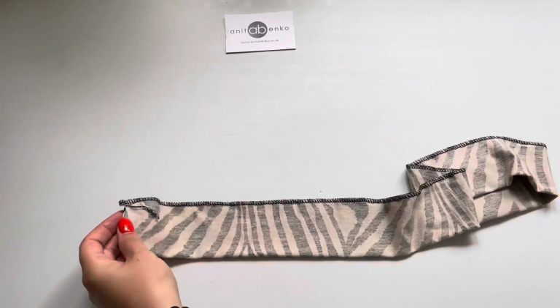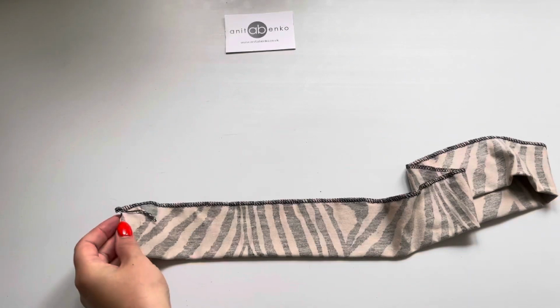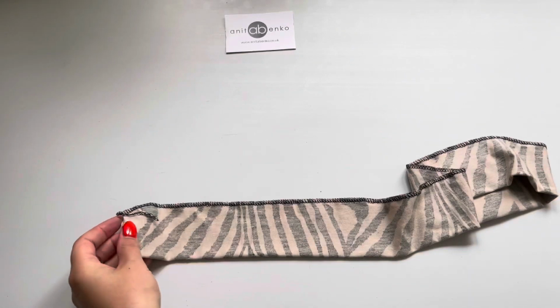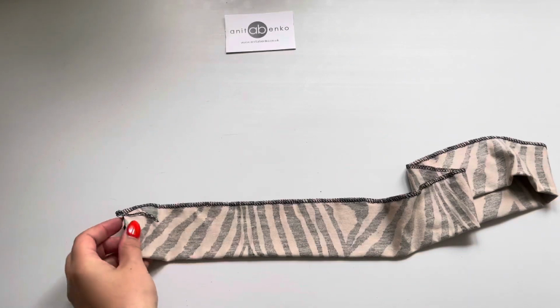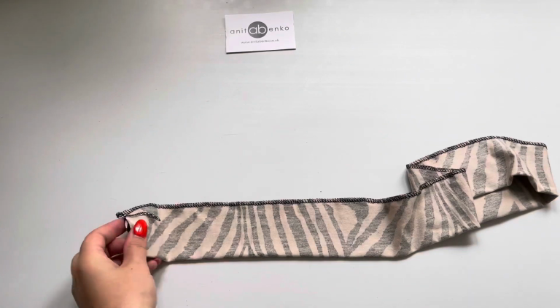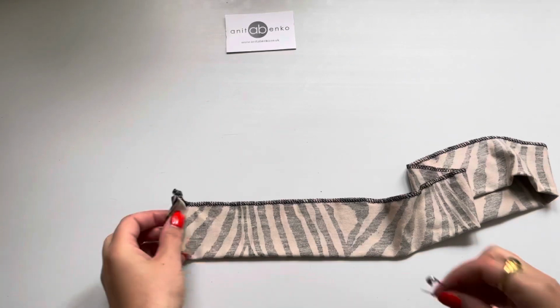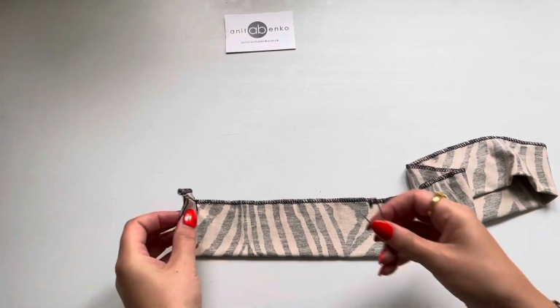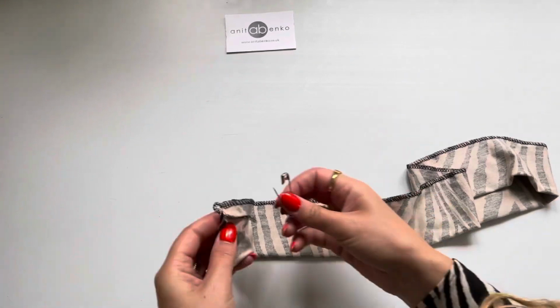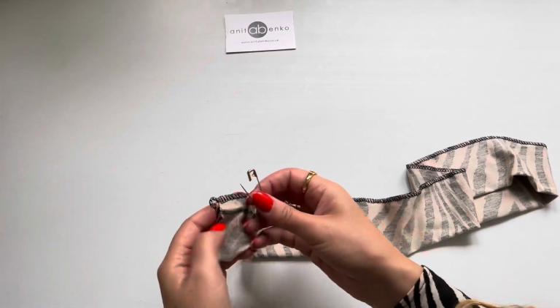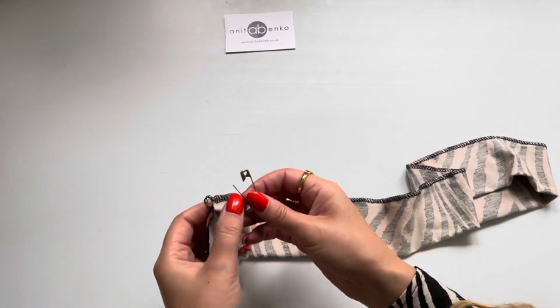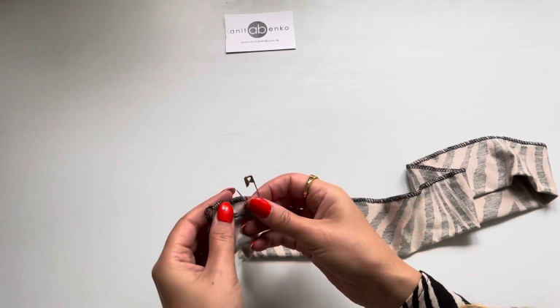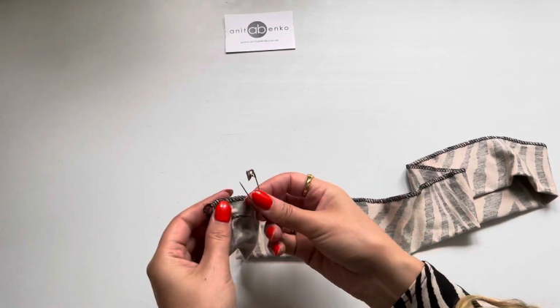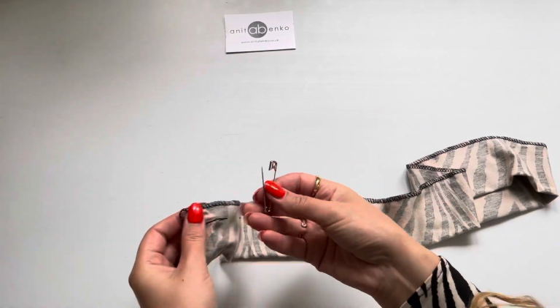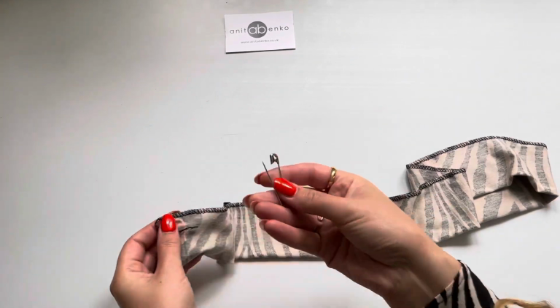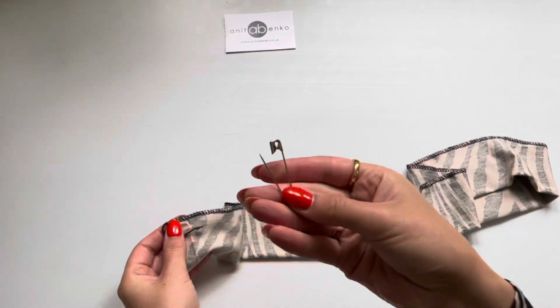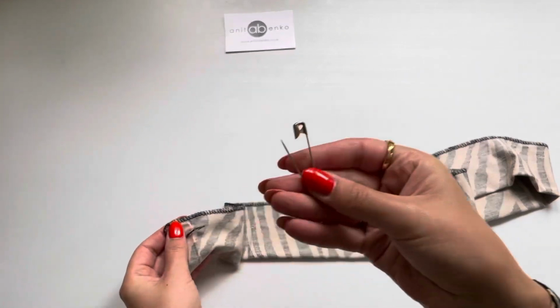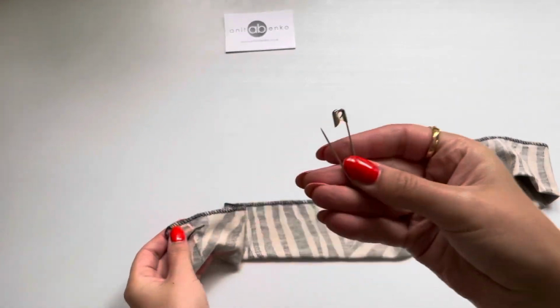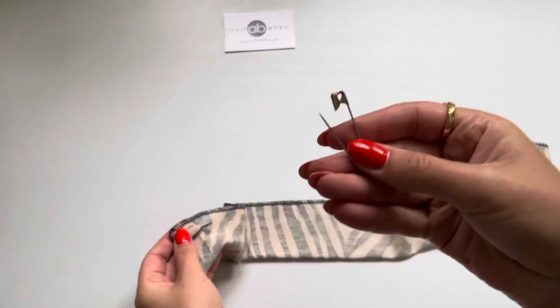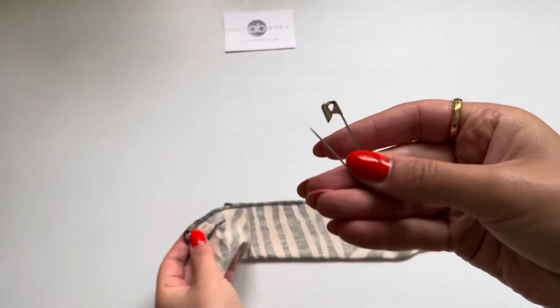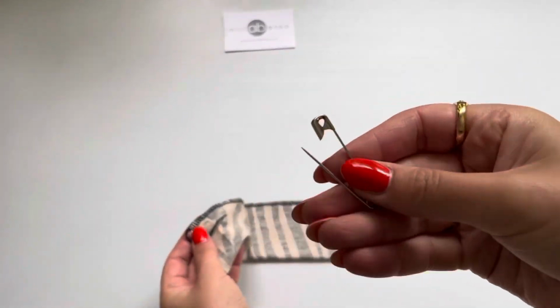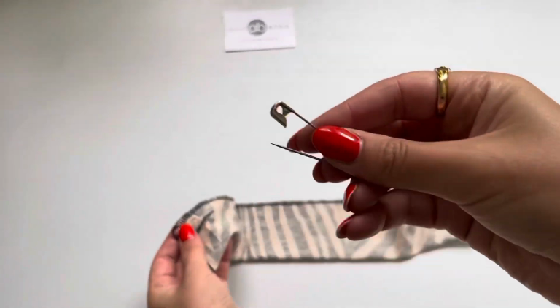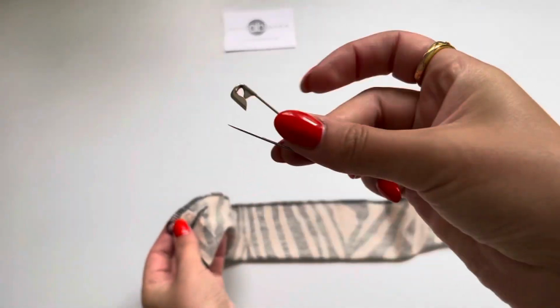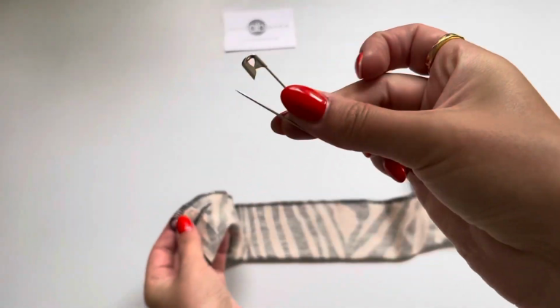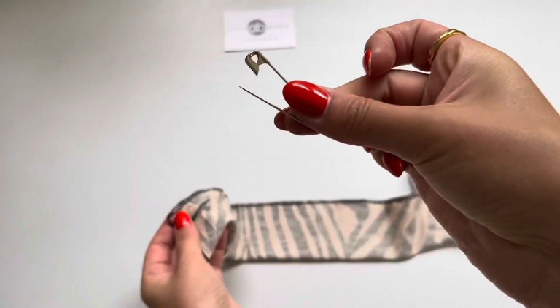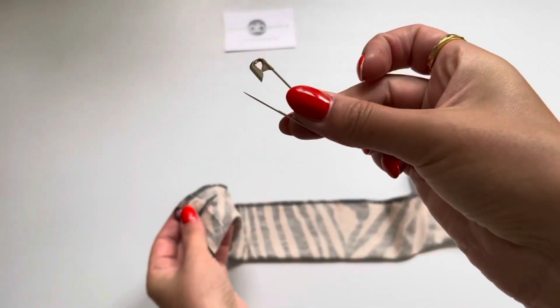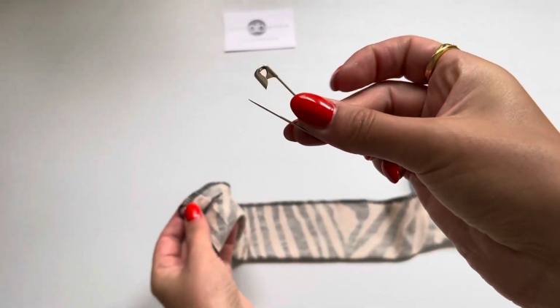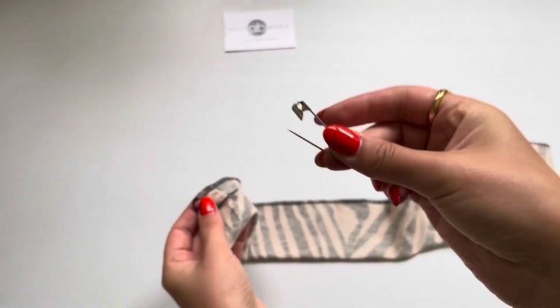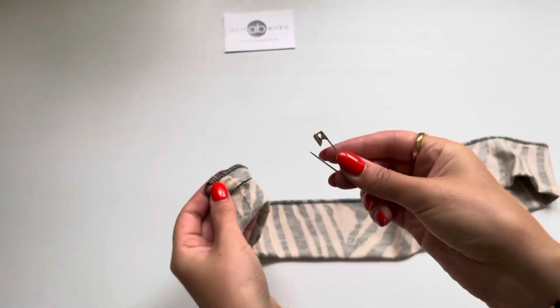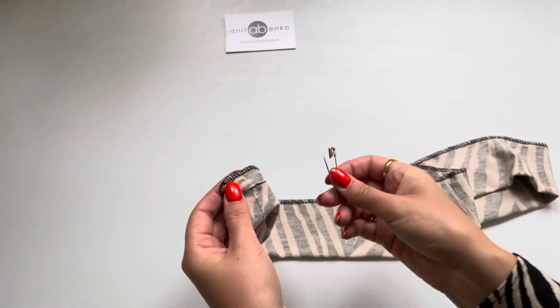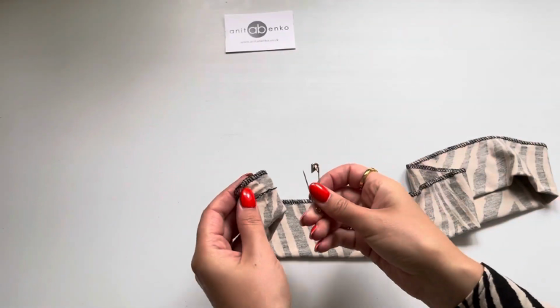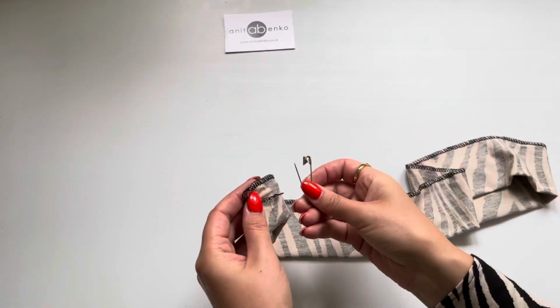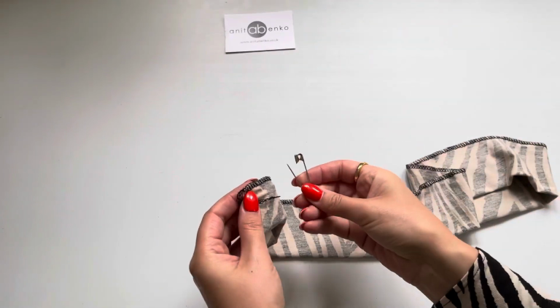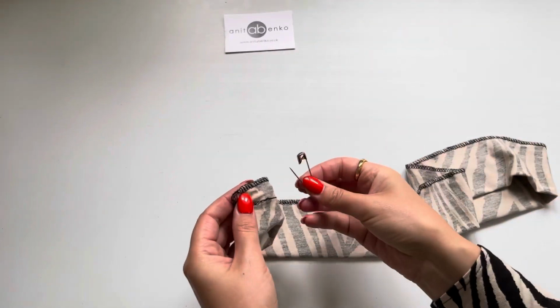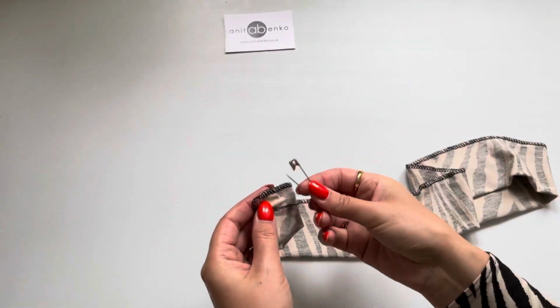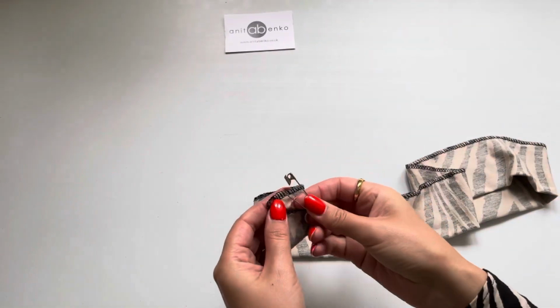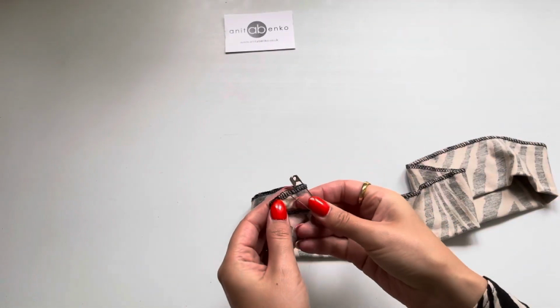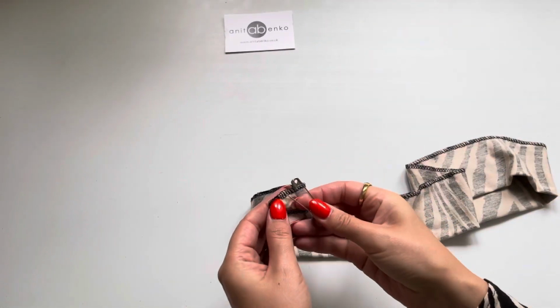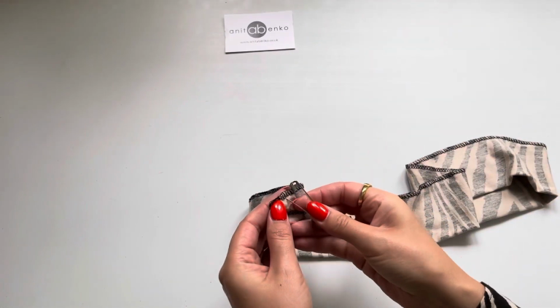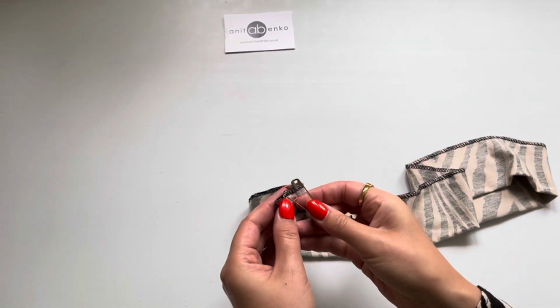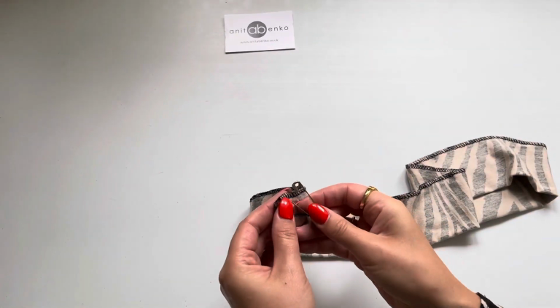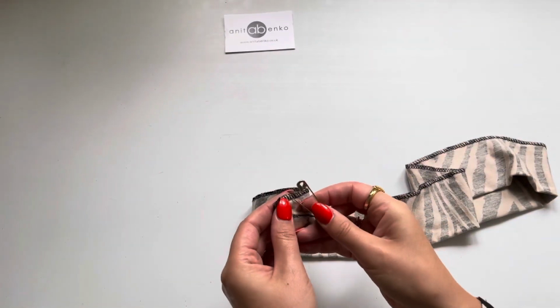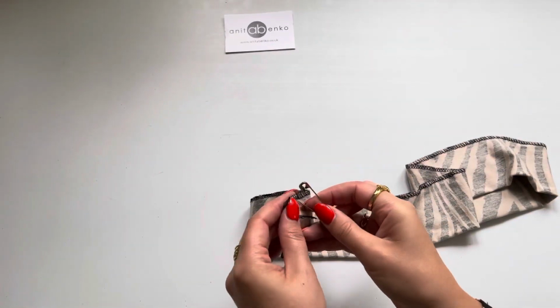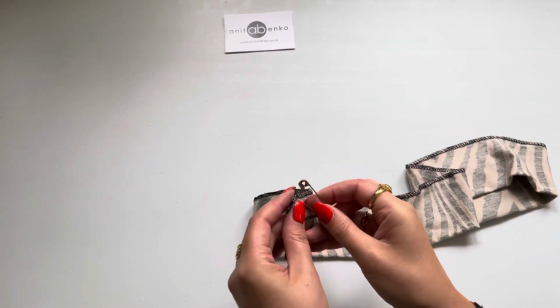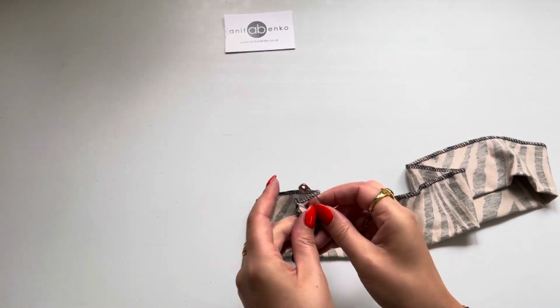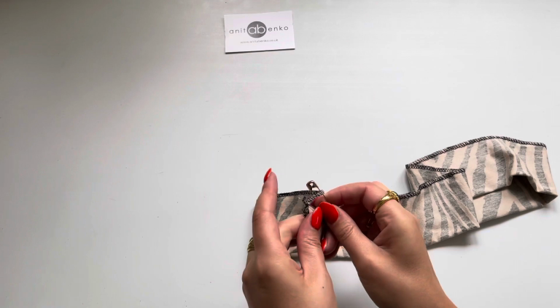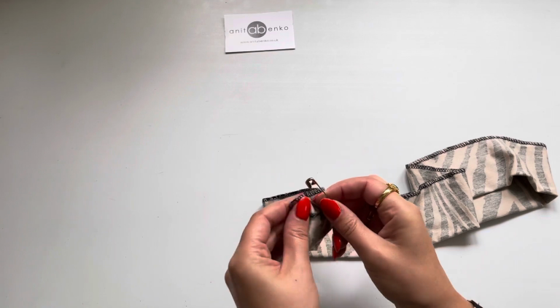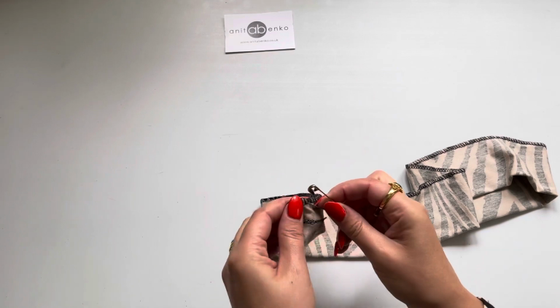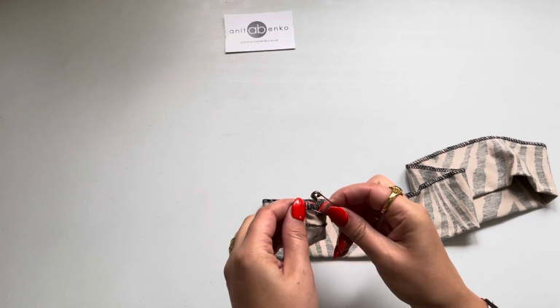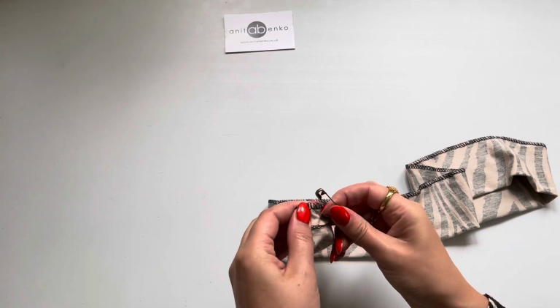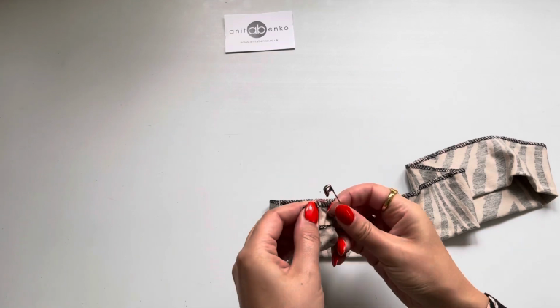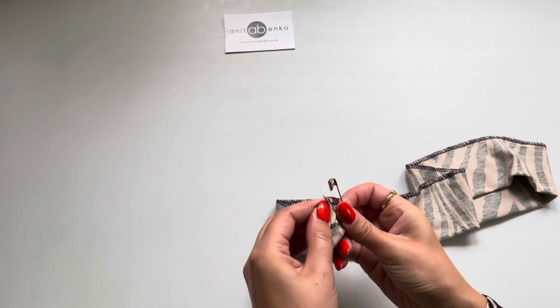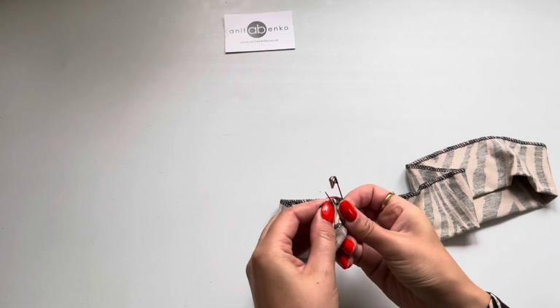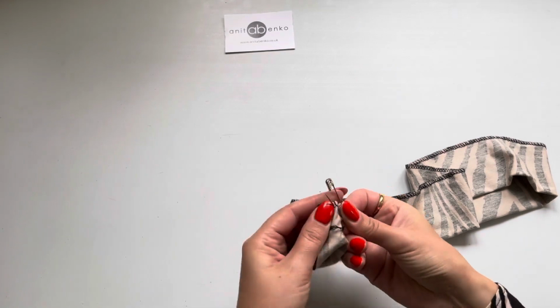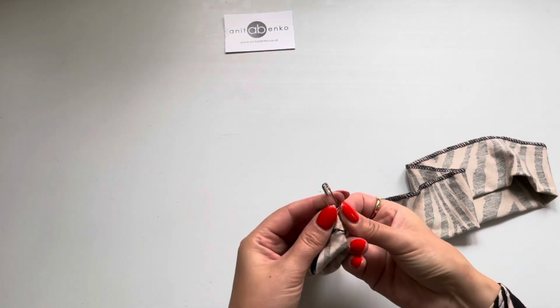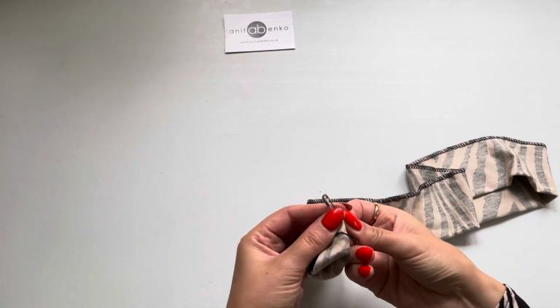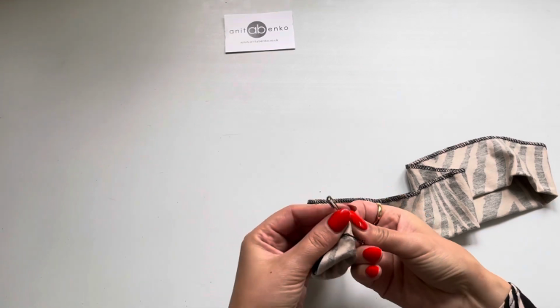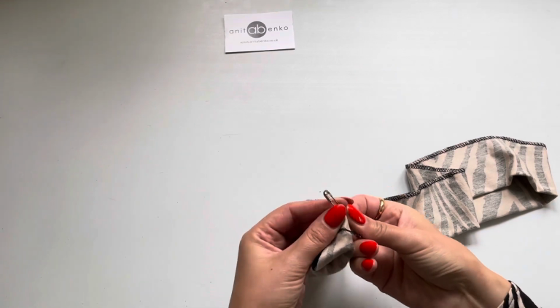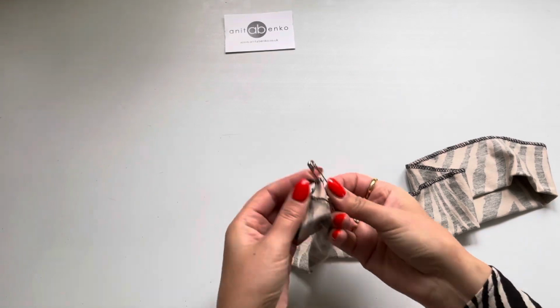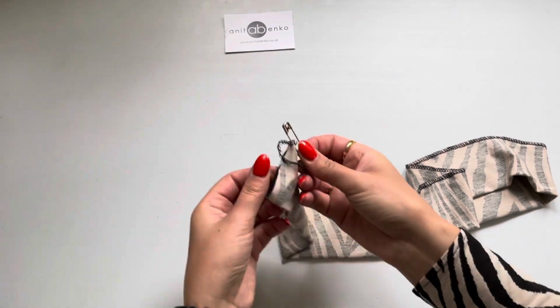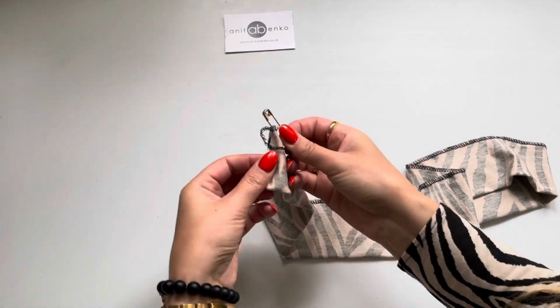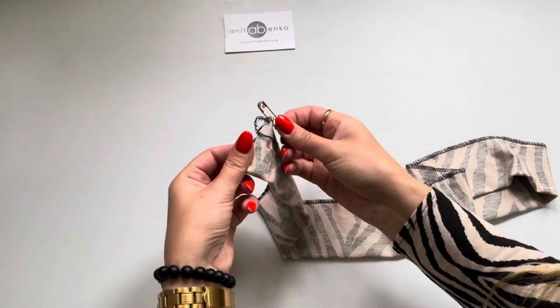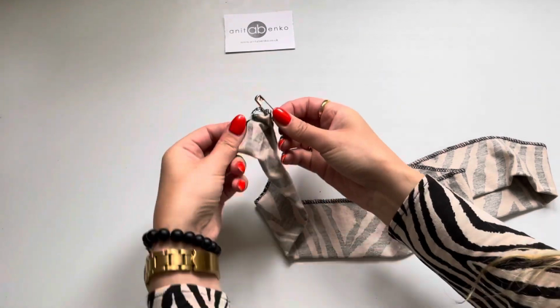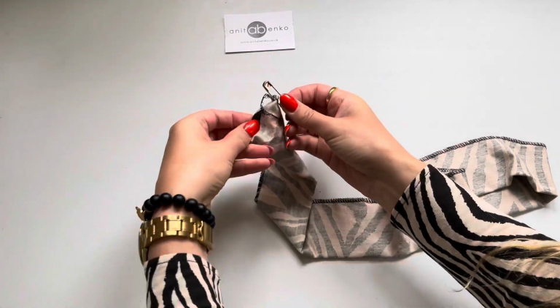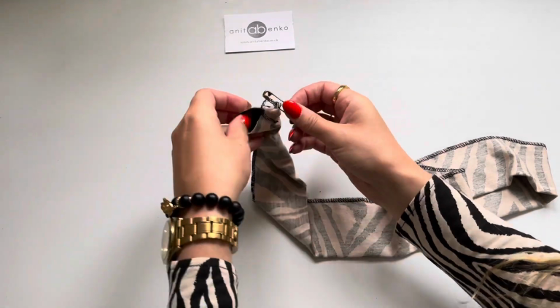Next I'm using my safety pin to turn my hair scrunchie to the right side.